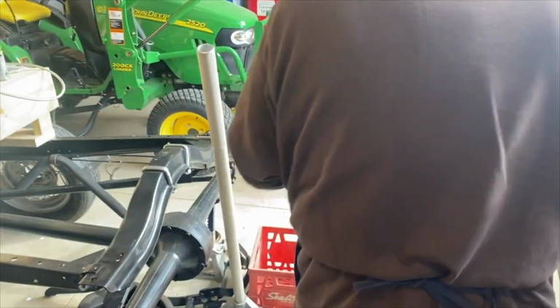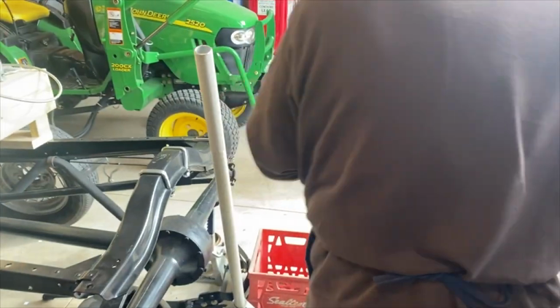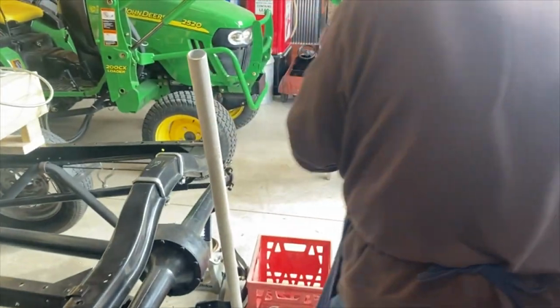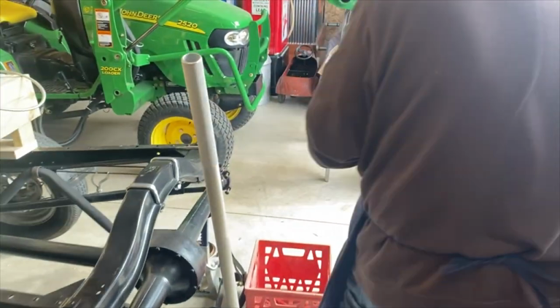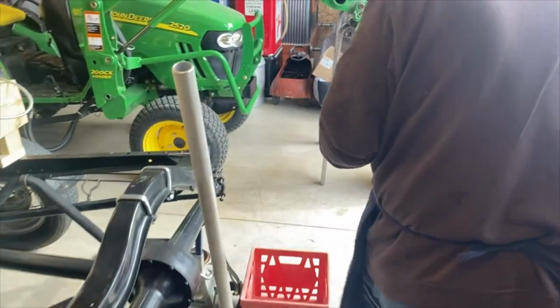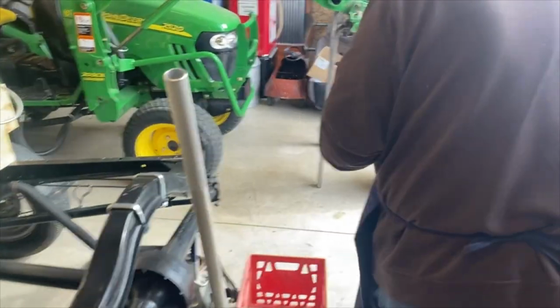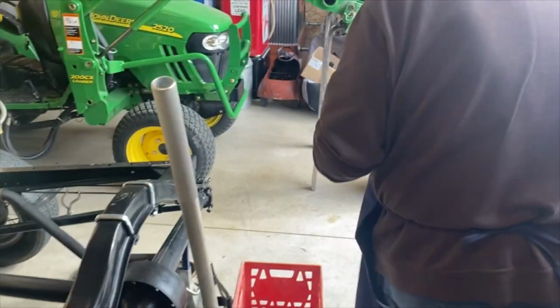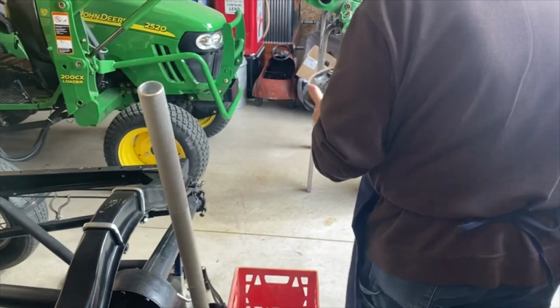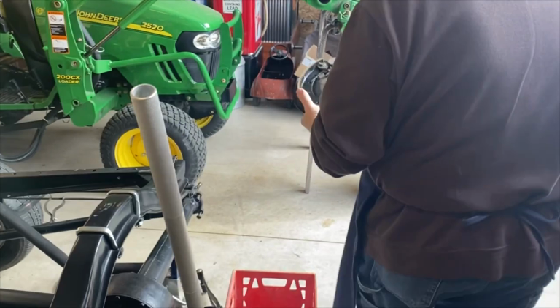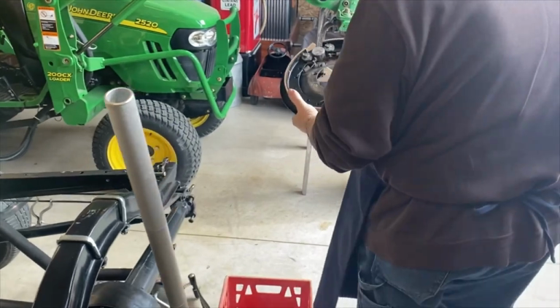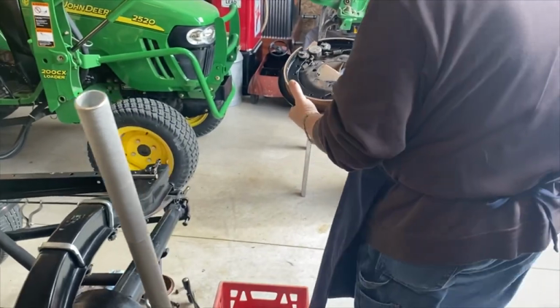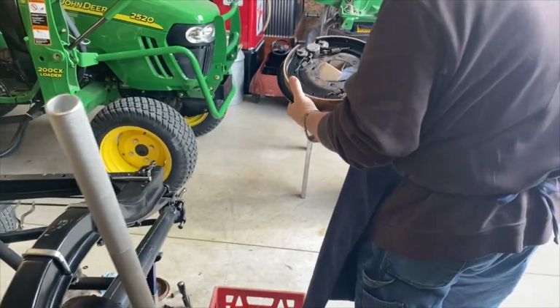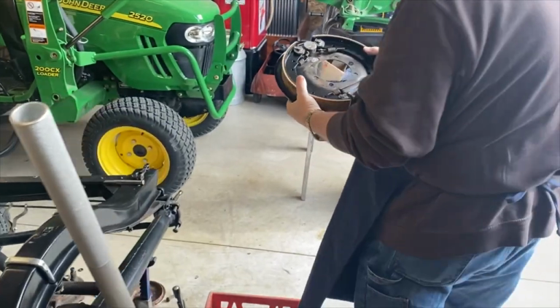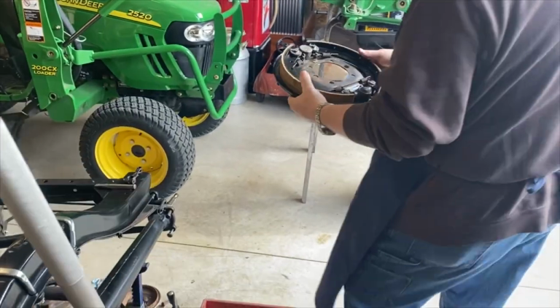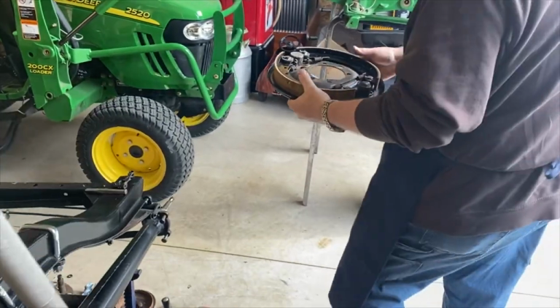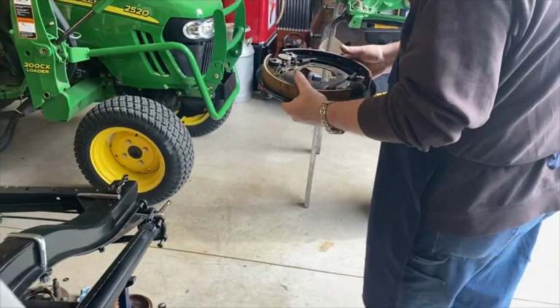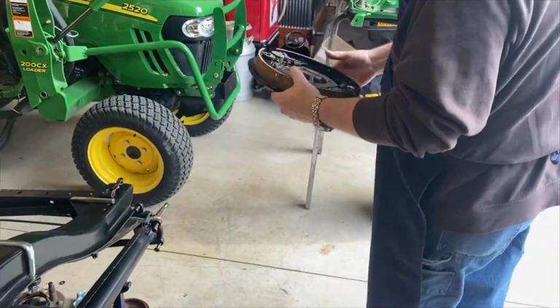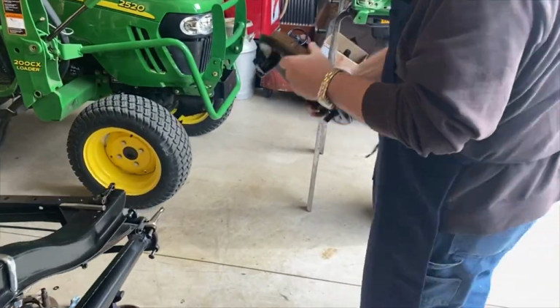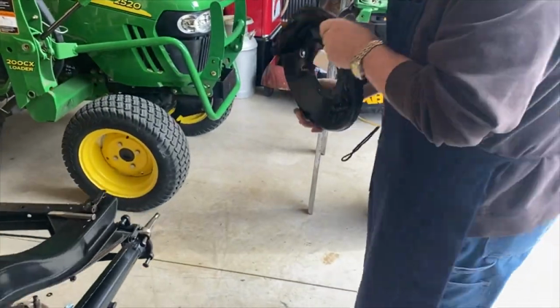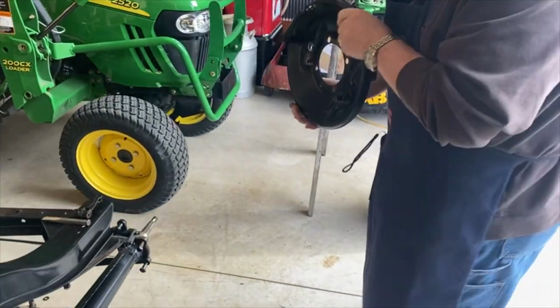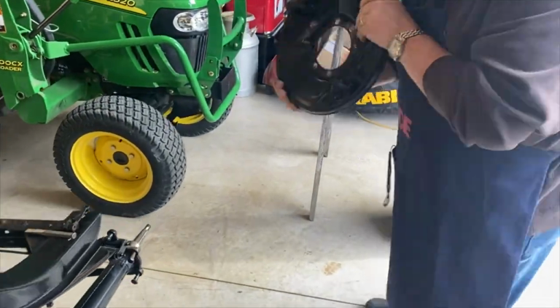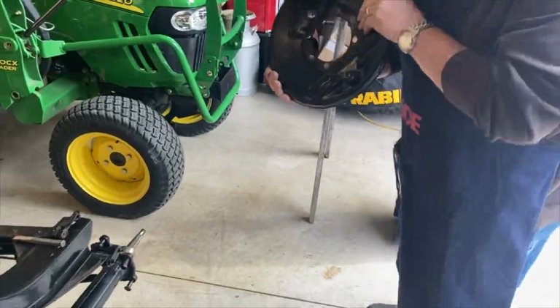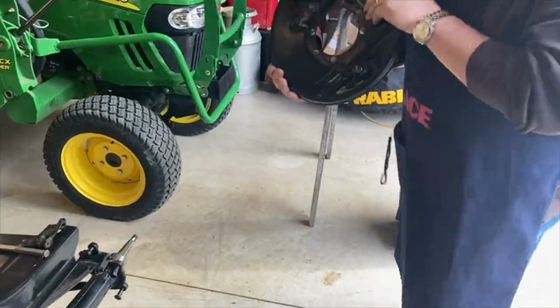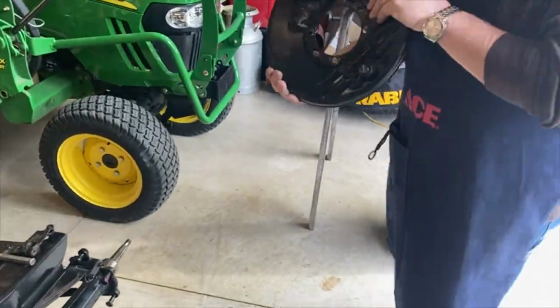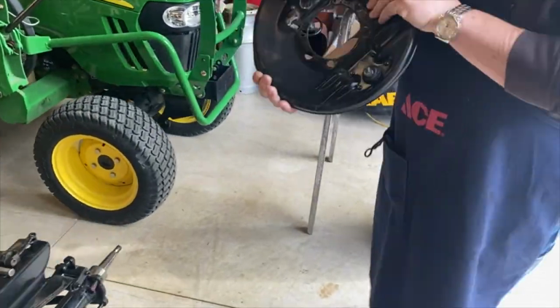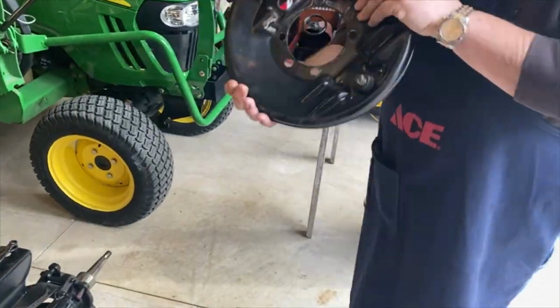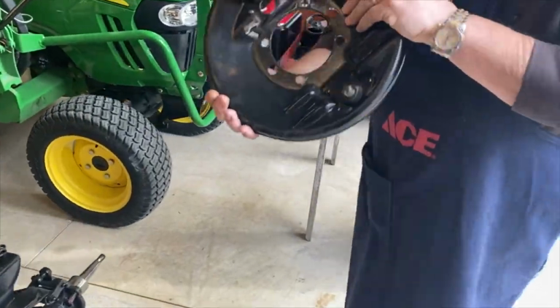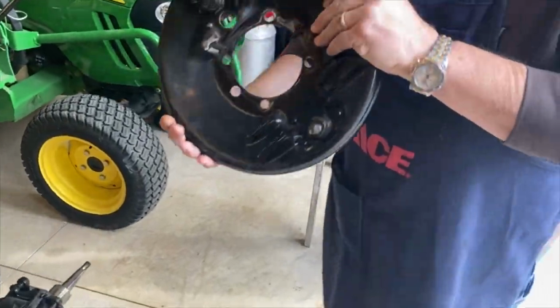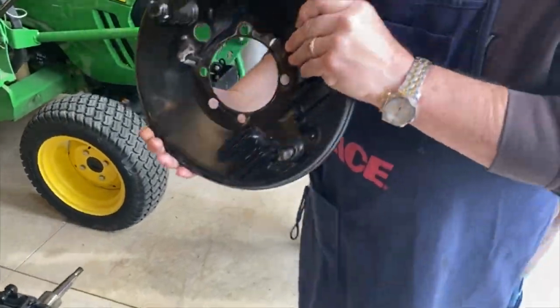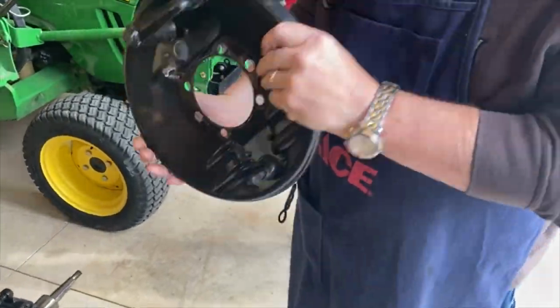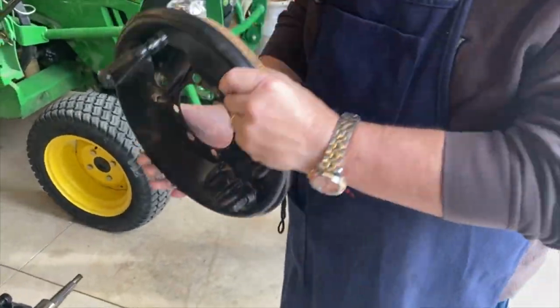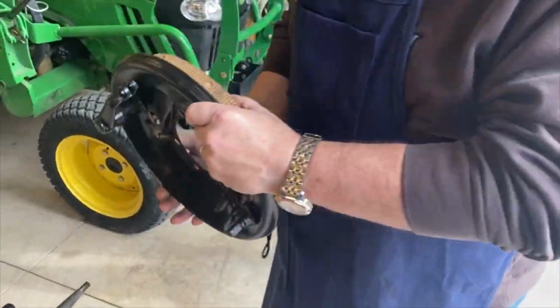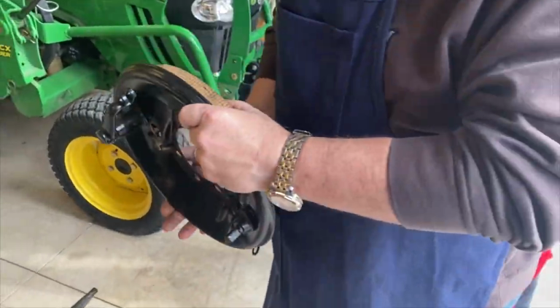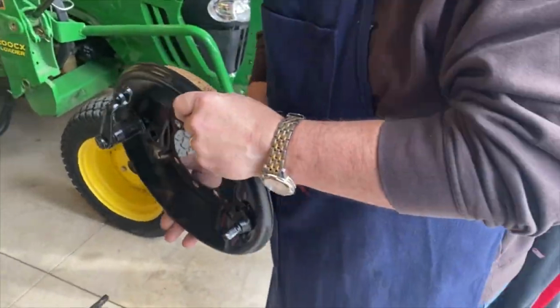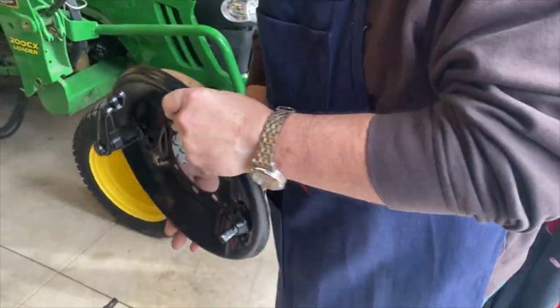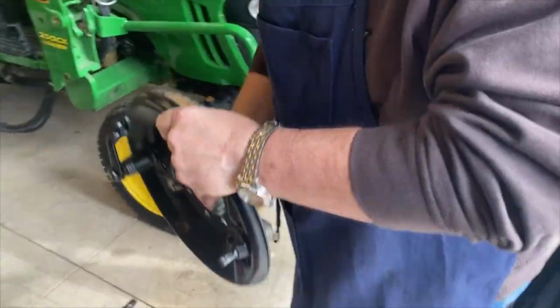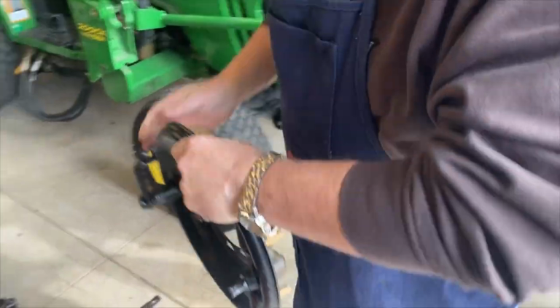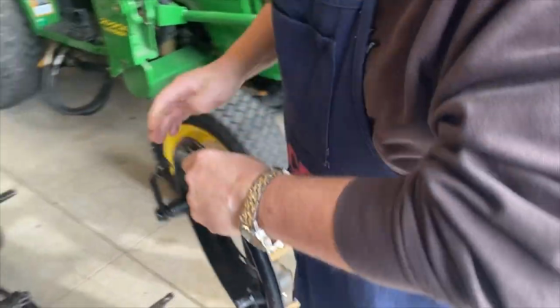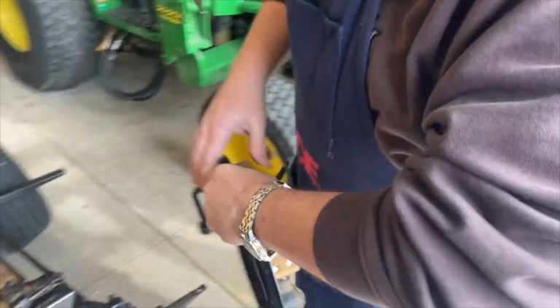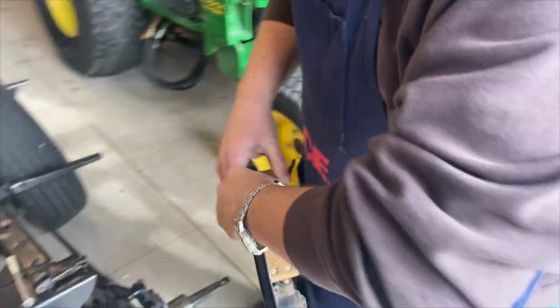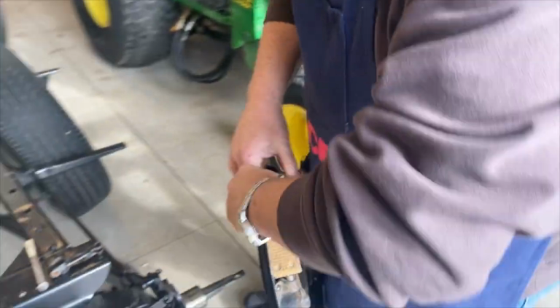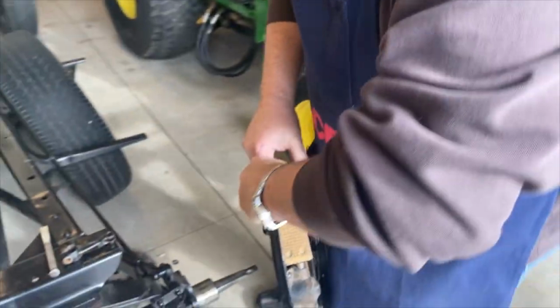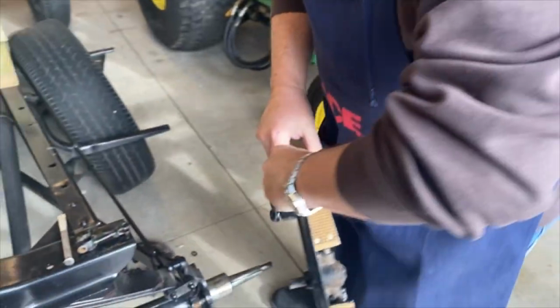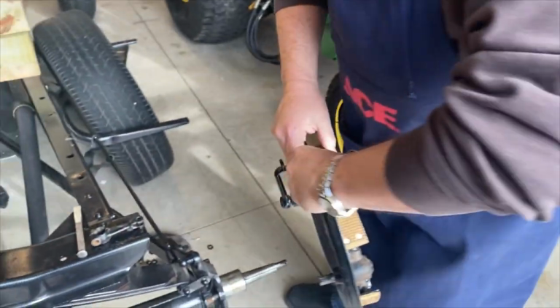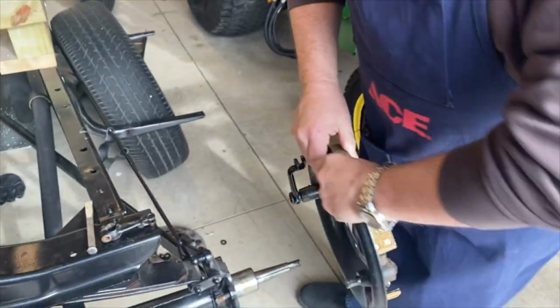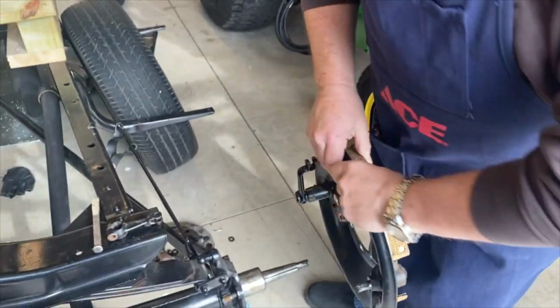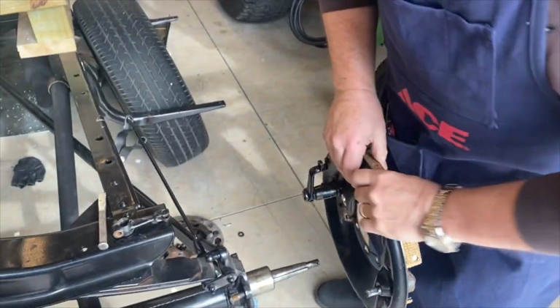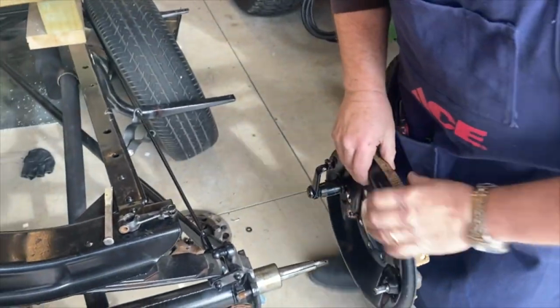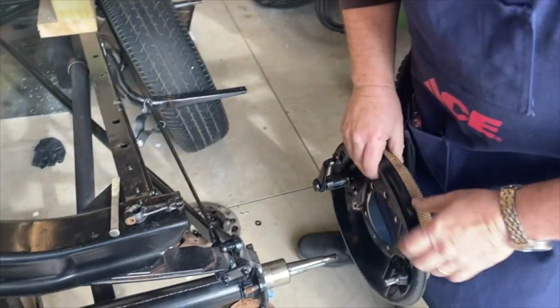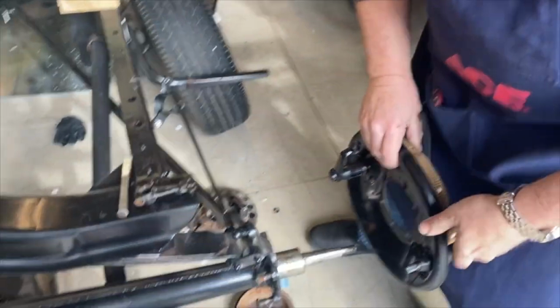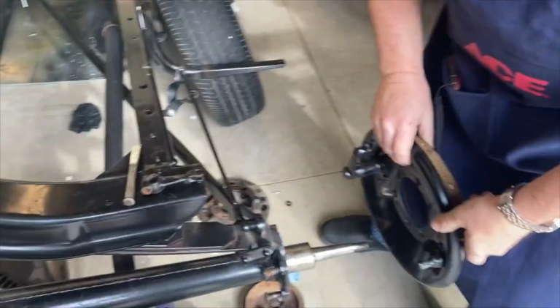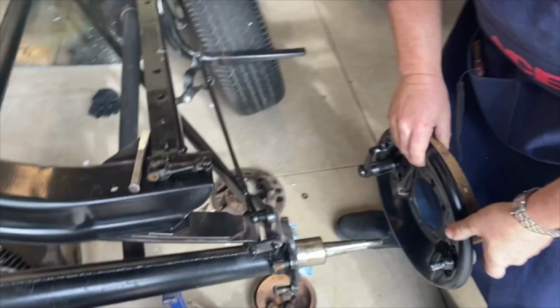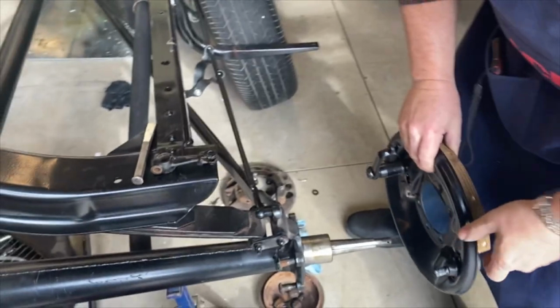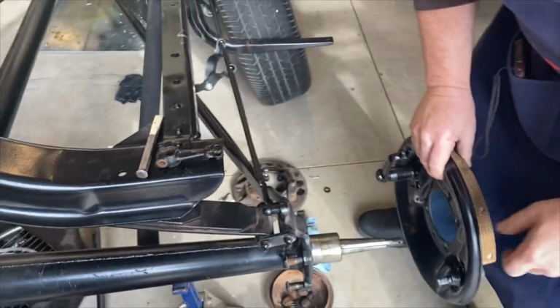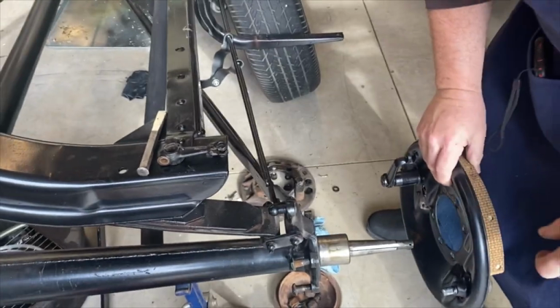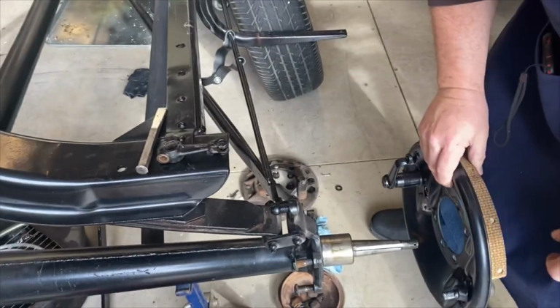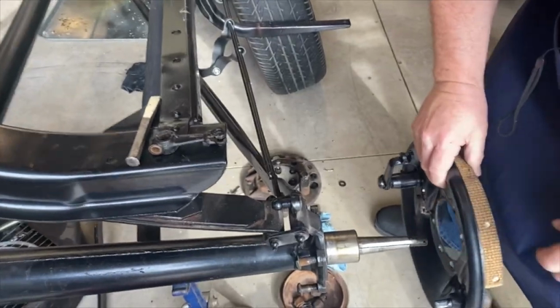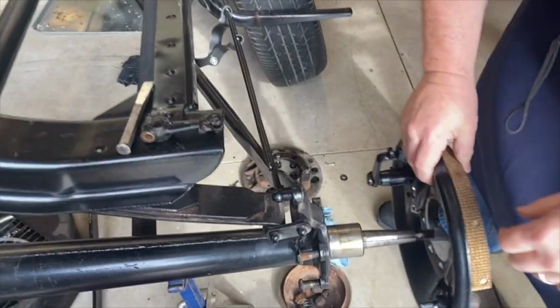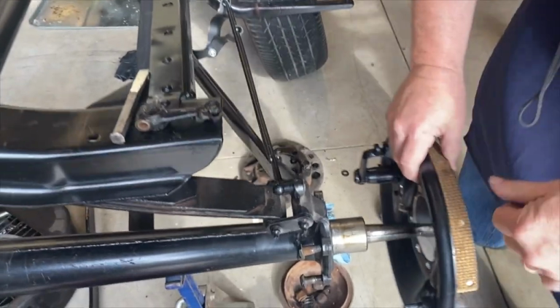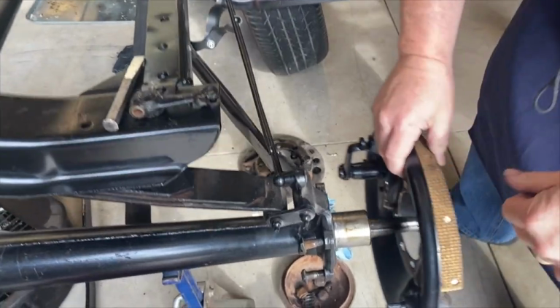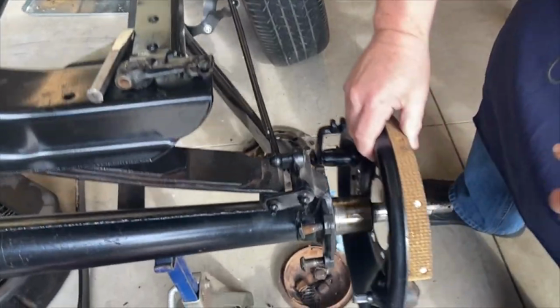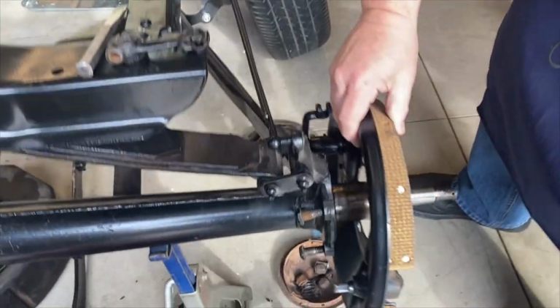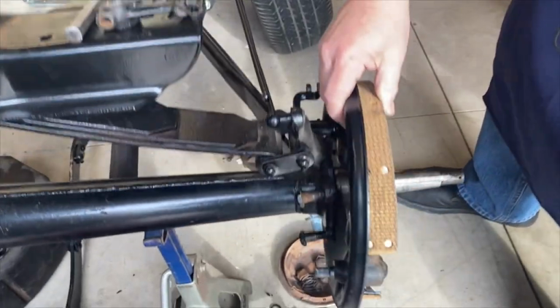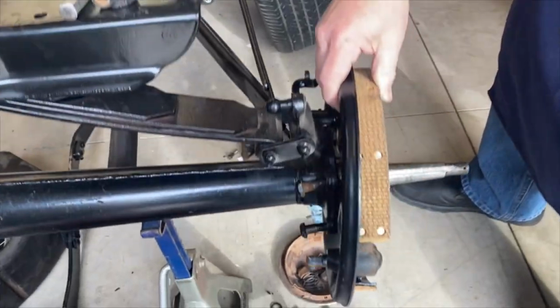Once the brake shoes were set for the right side, we attached them to the car and attached the emergency brake assembly to it.